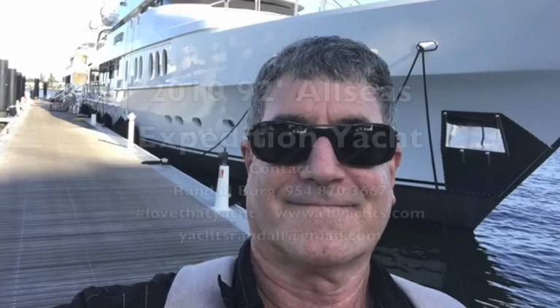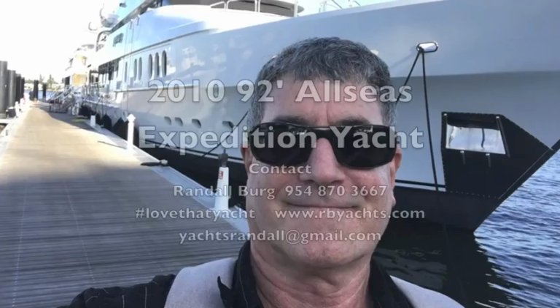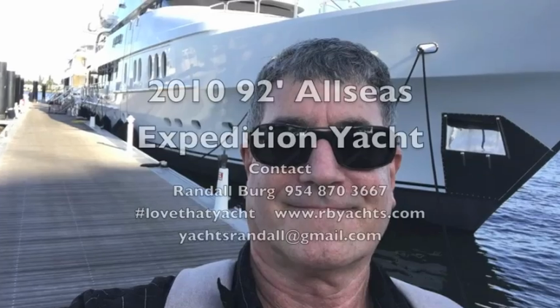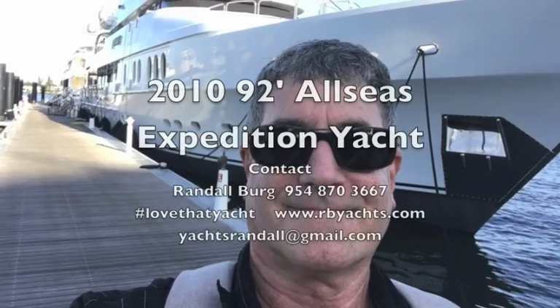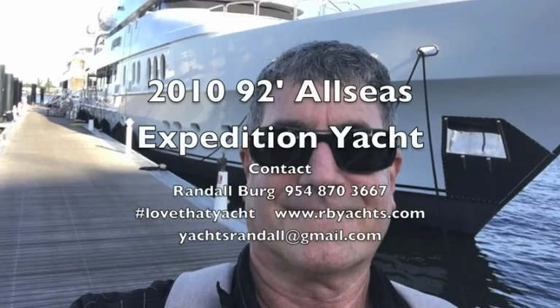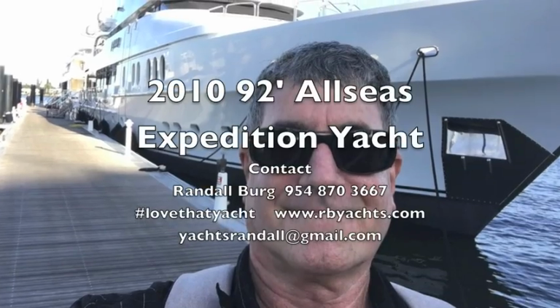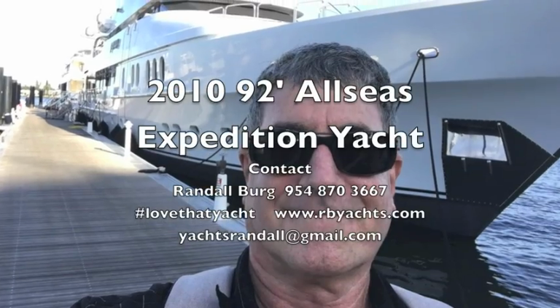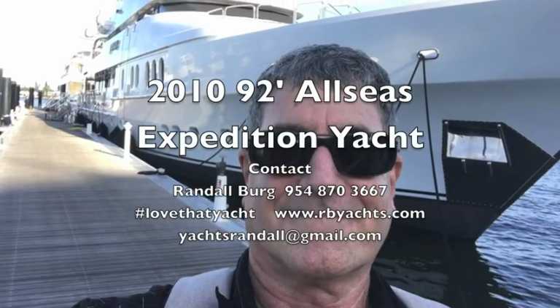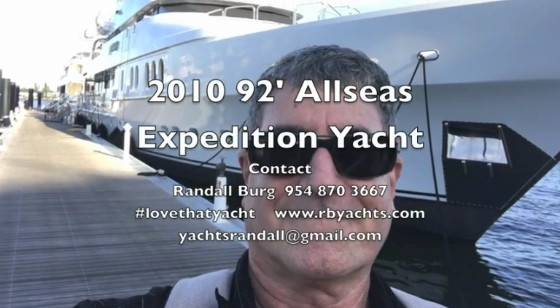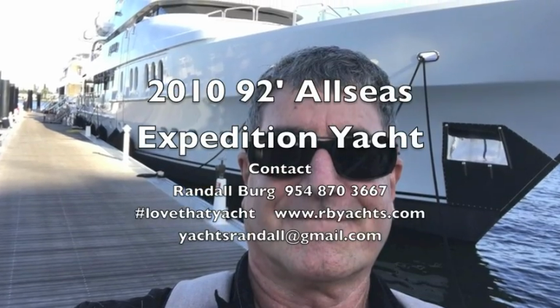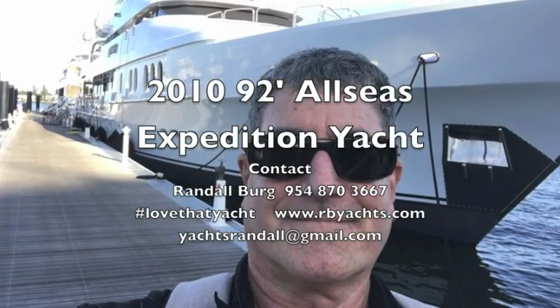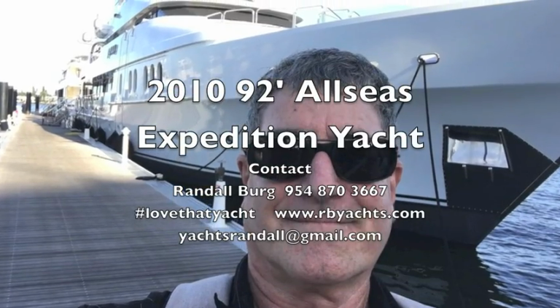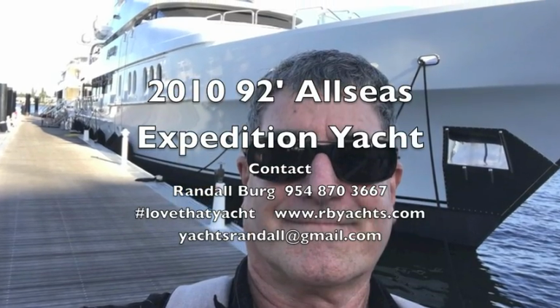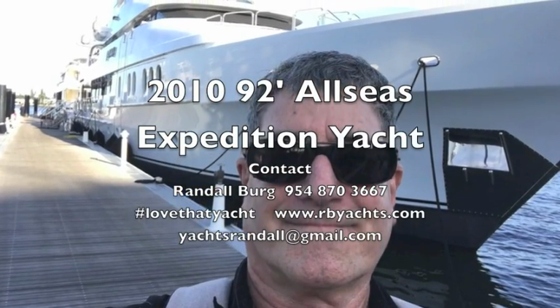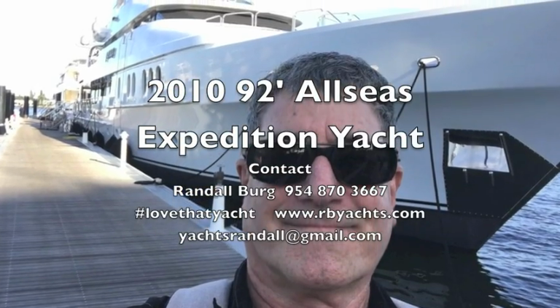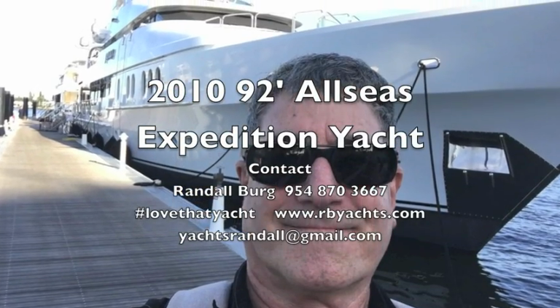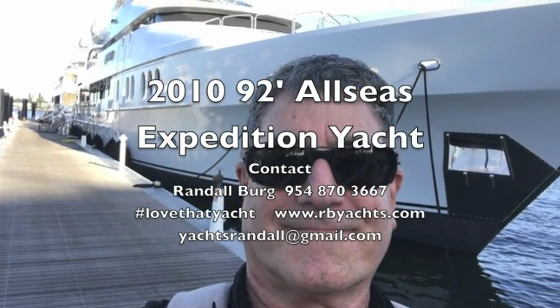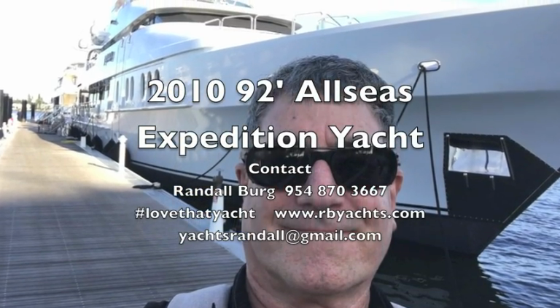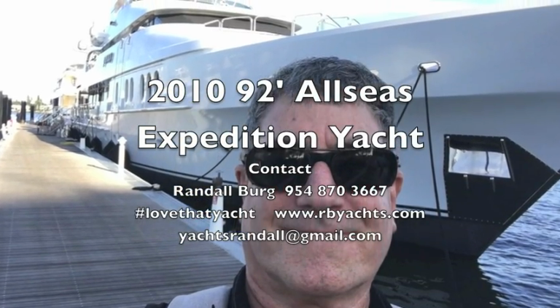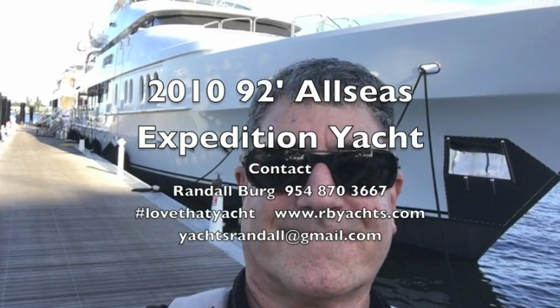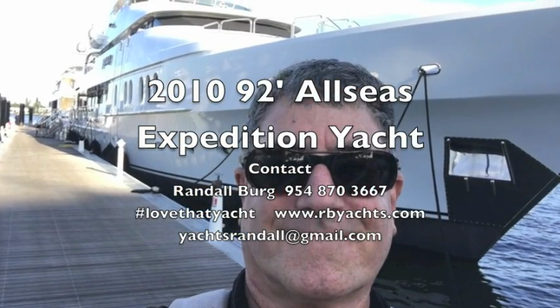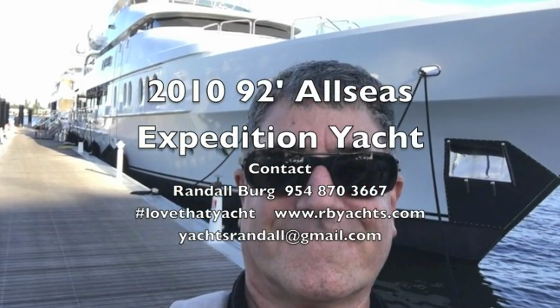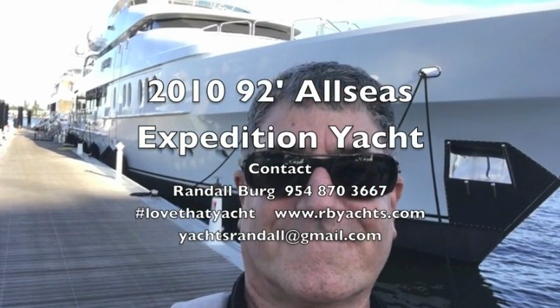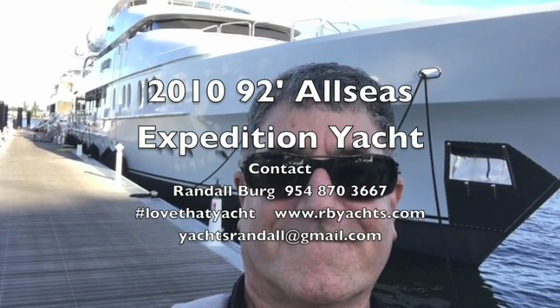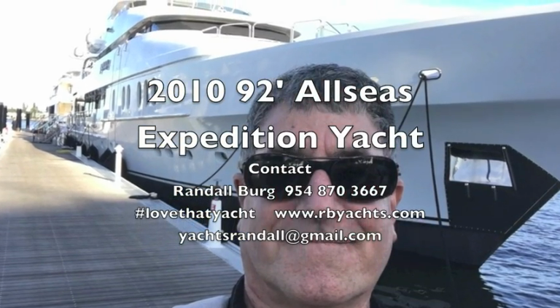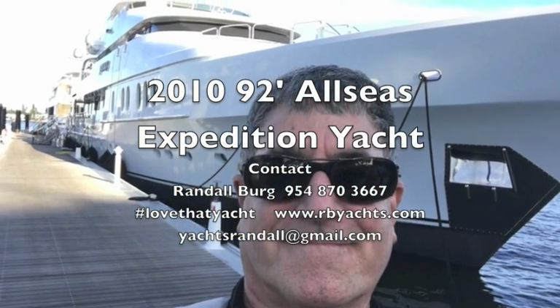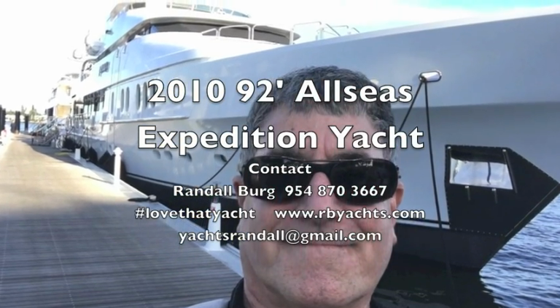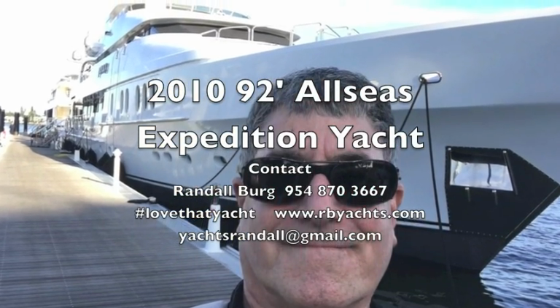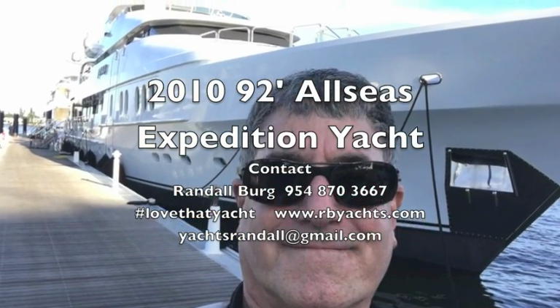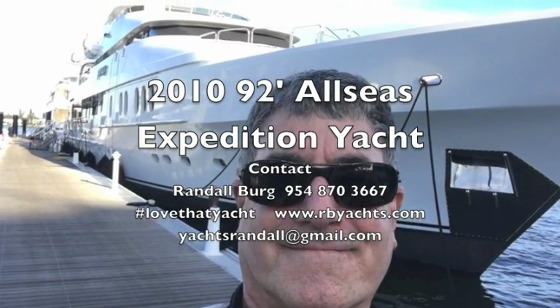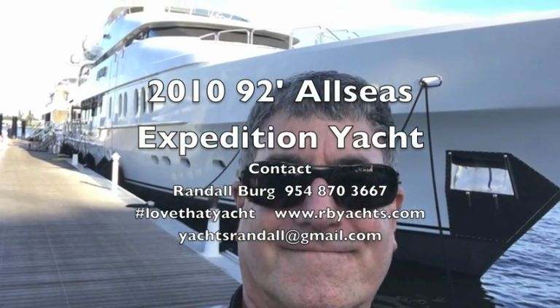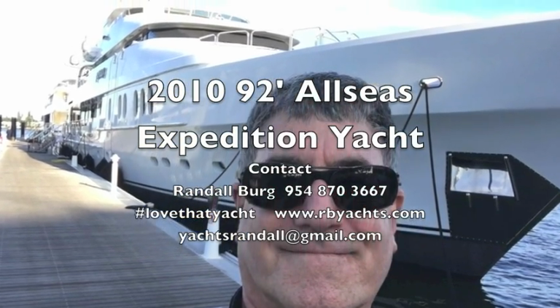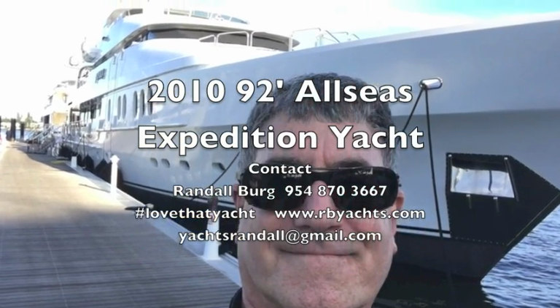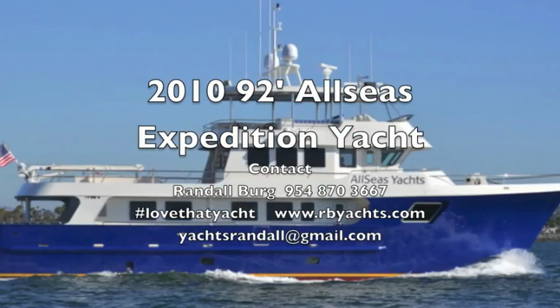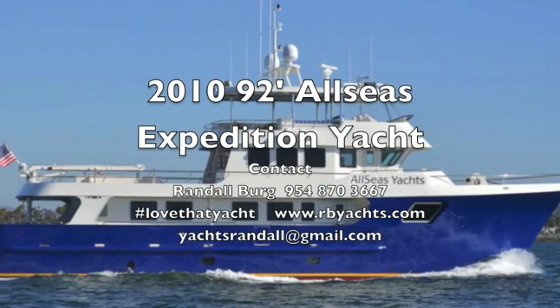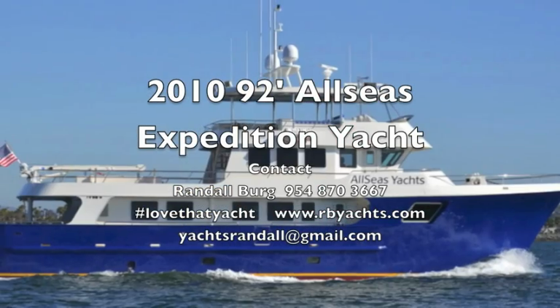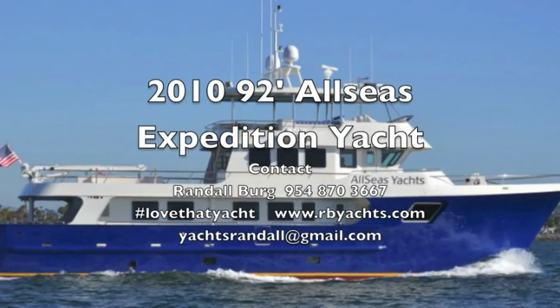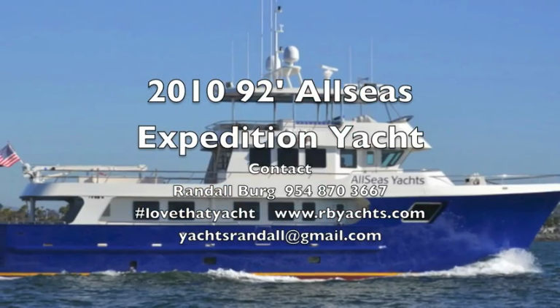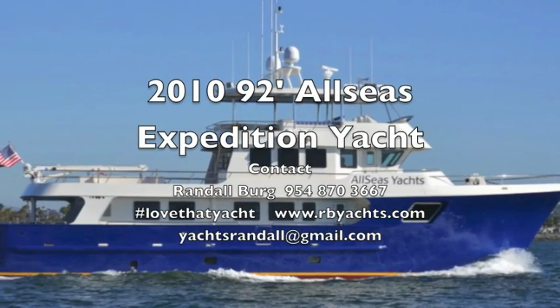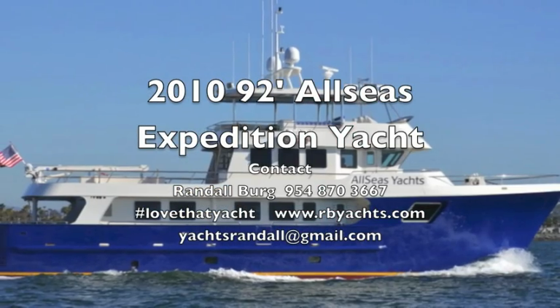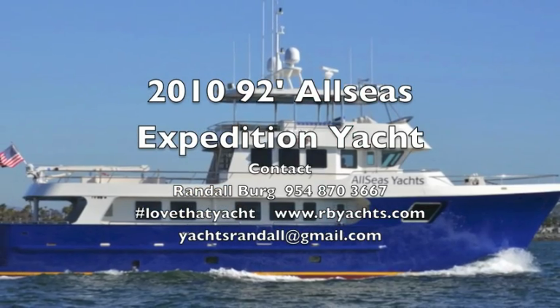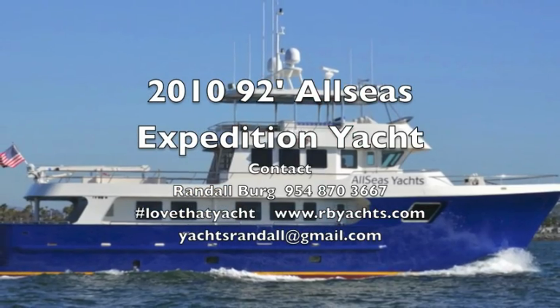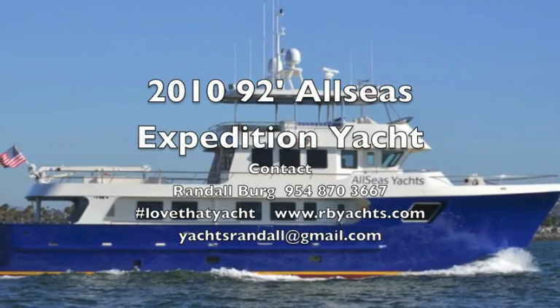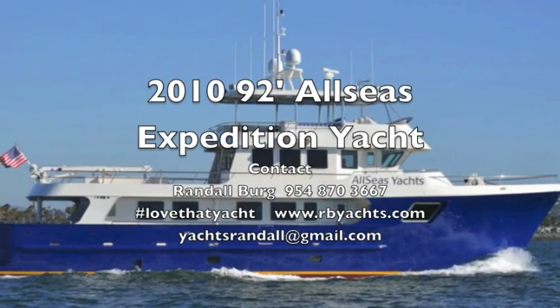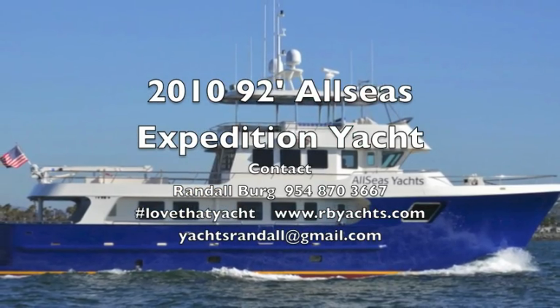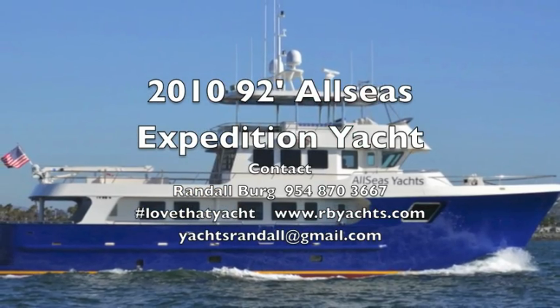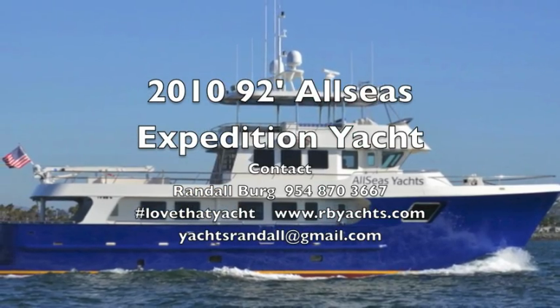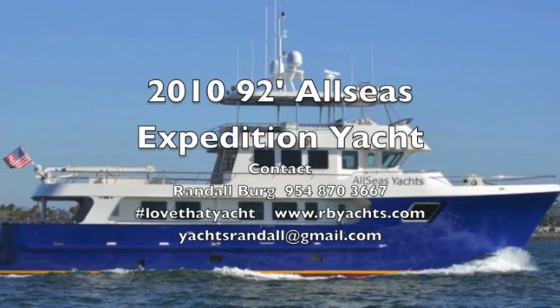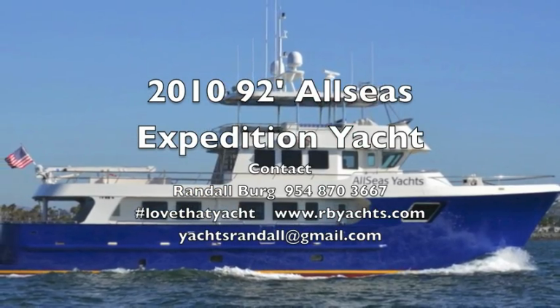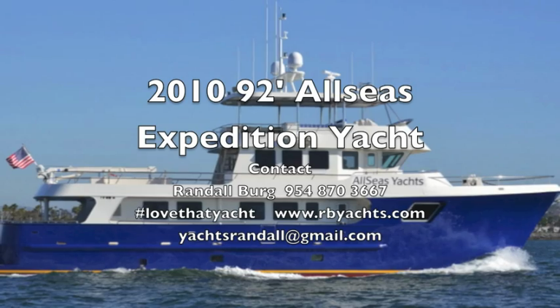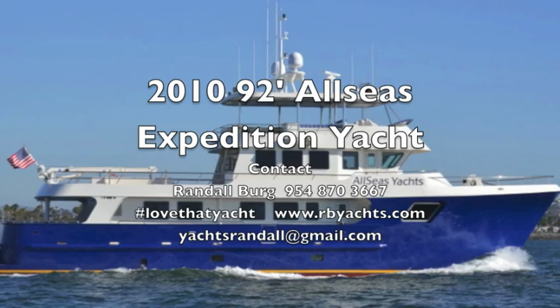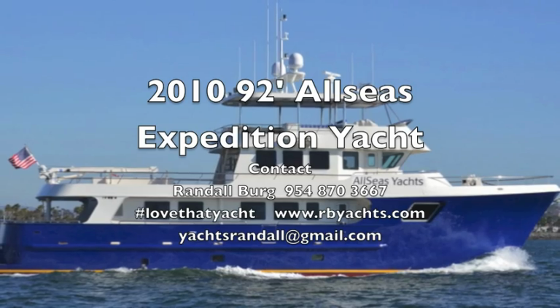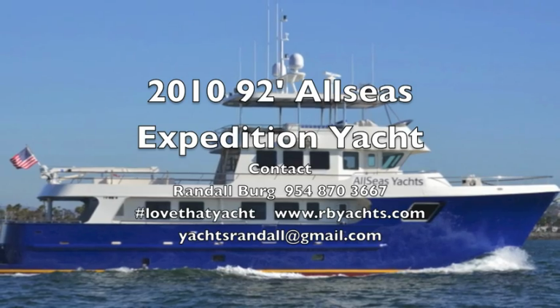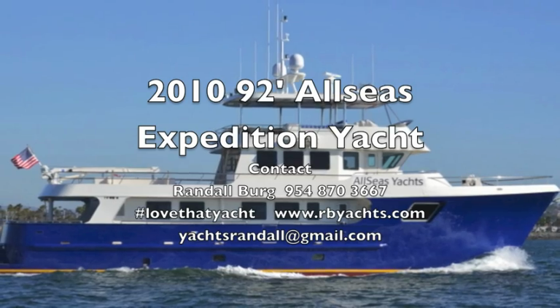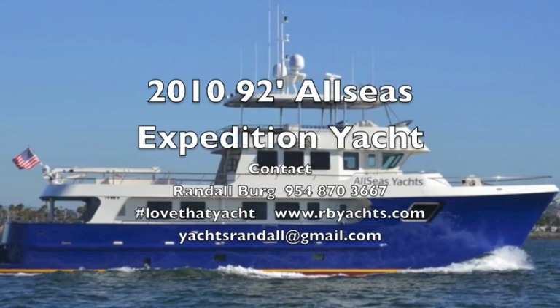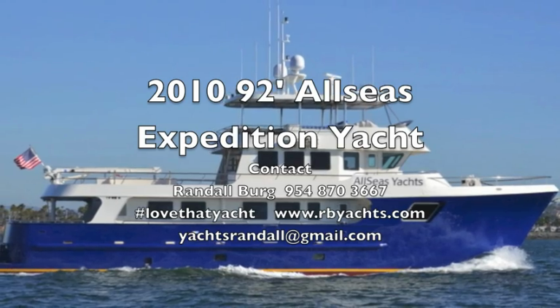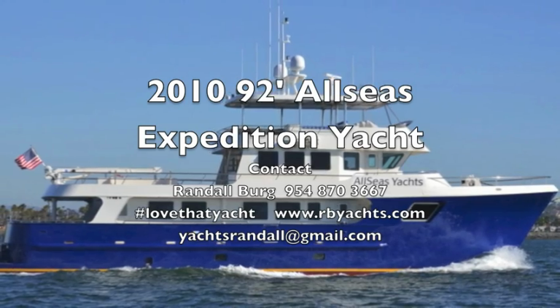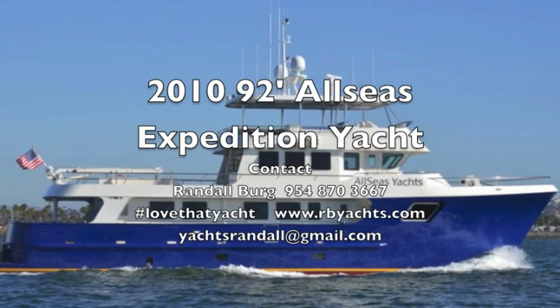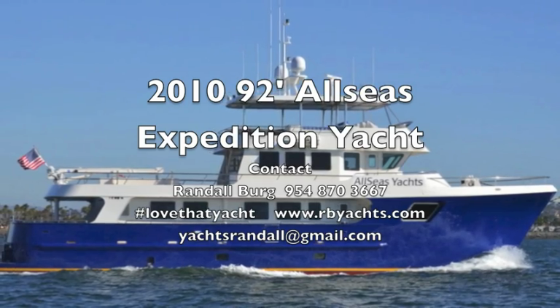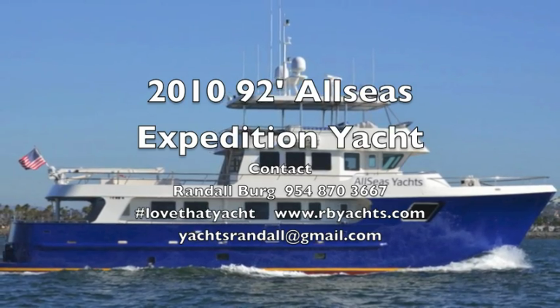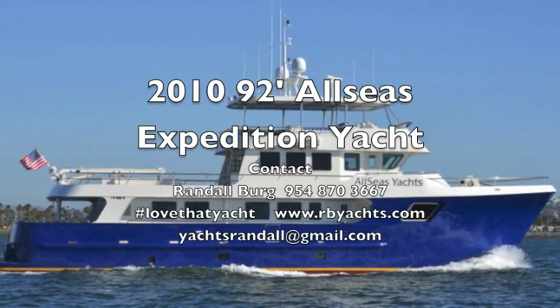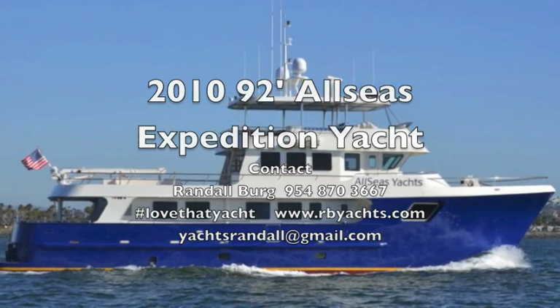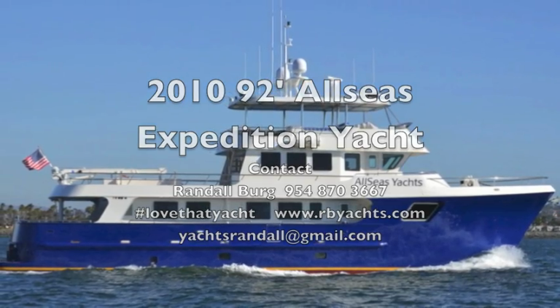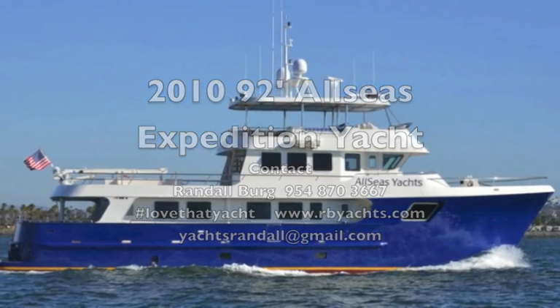Randall Berg, your concierge yacht broker, Fort Lauderdale, aboard the Allseas 92 Expedition Trawler at the helm.